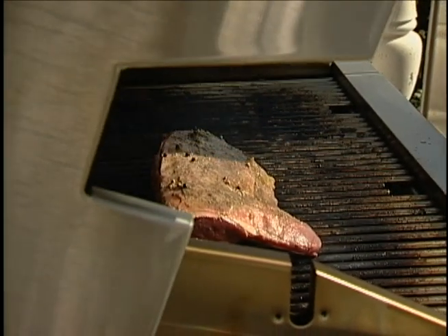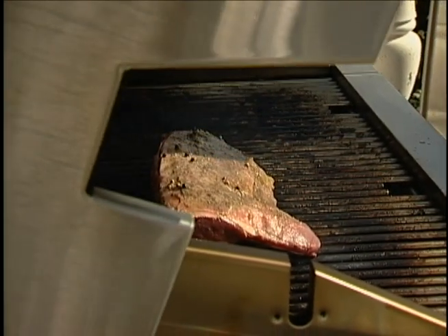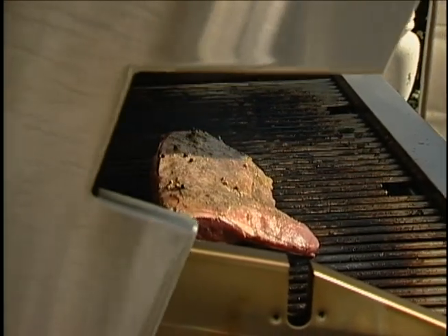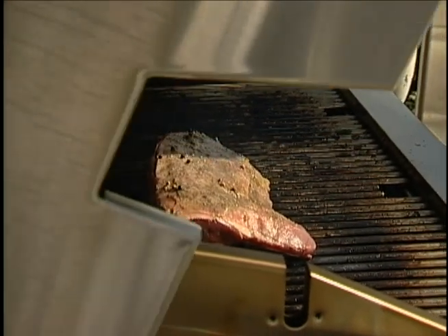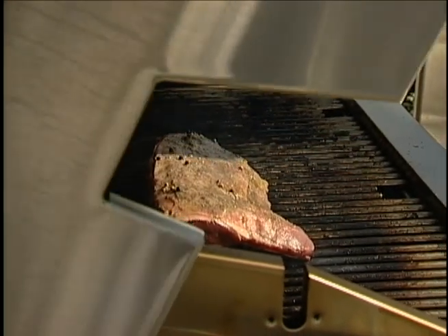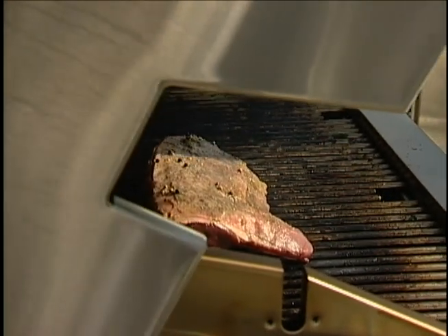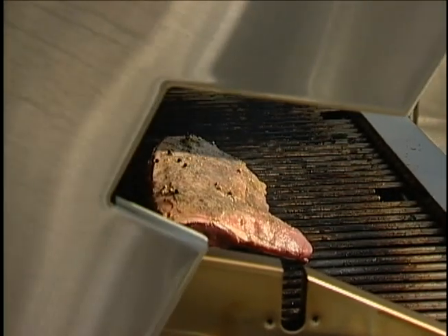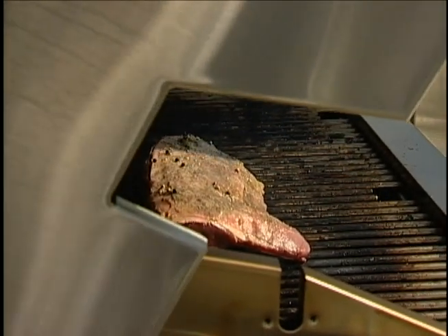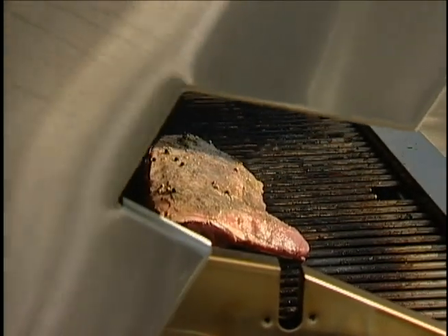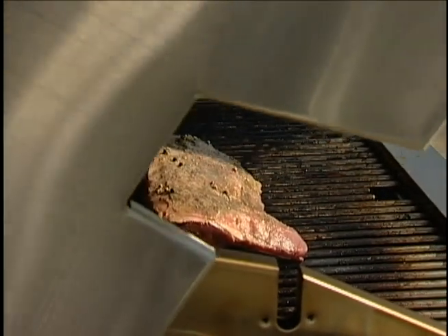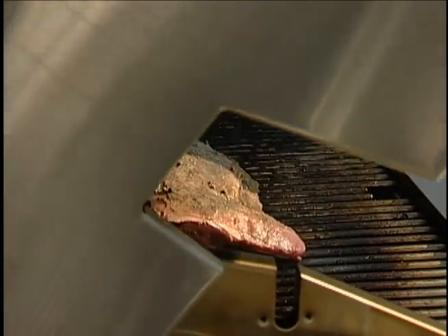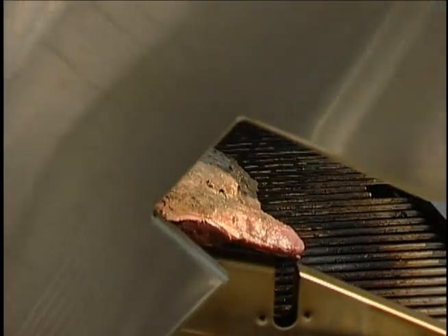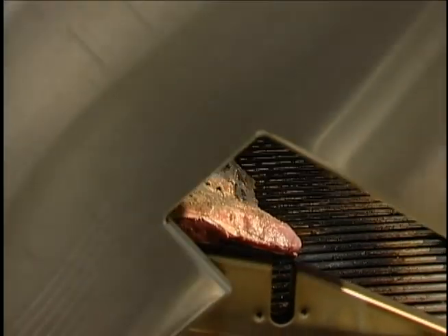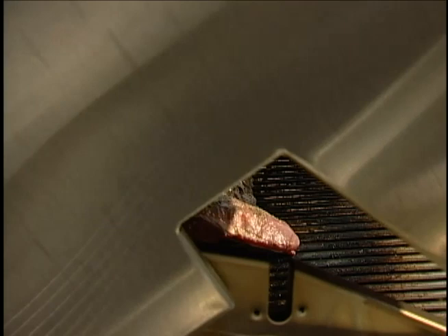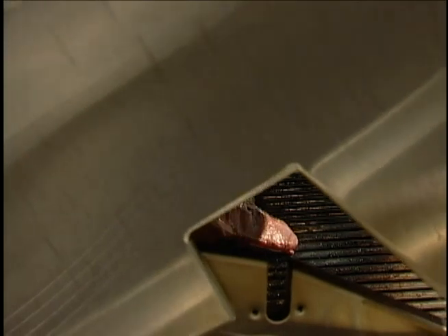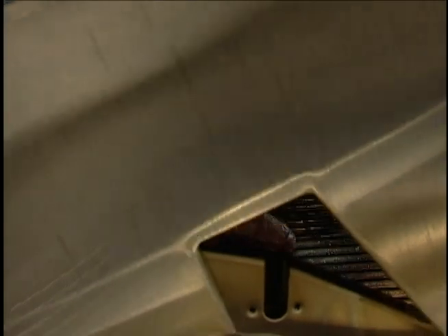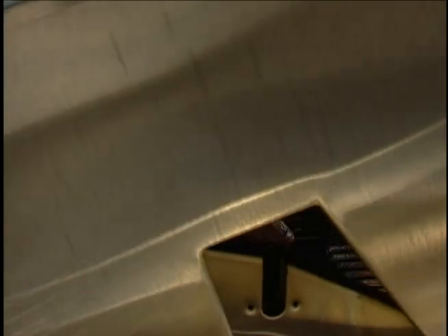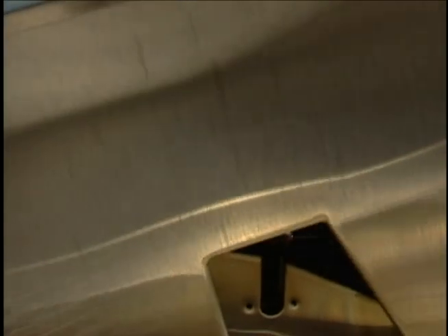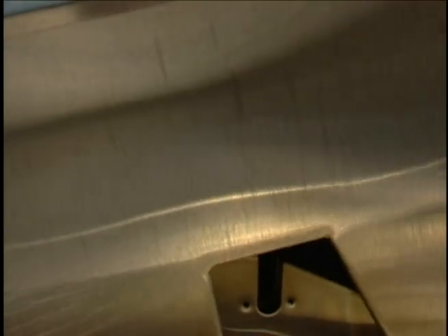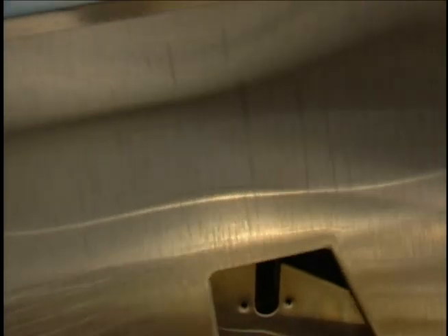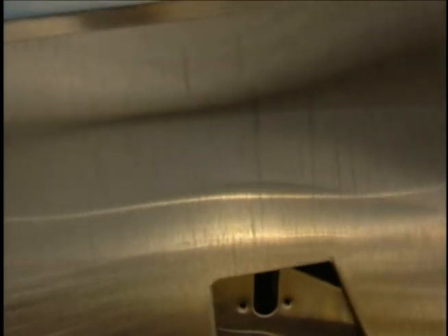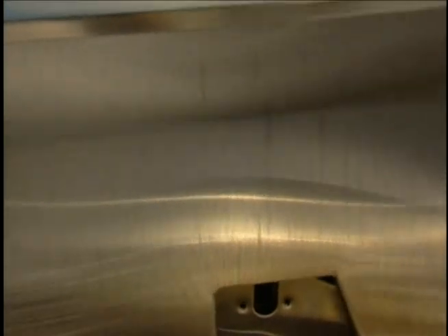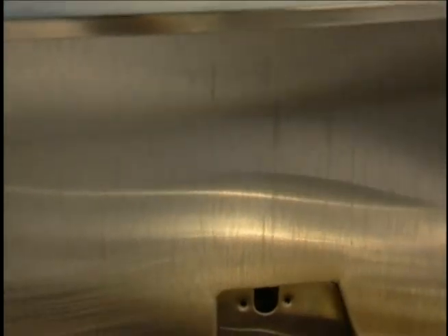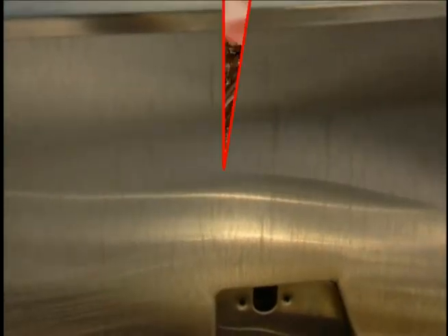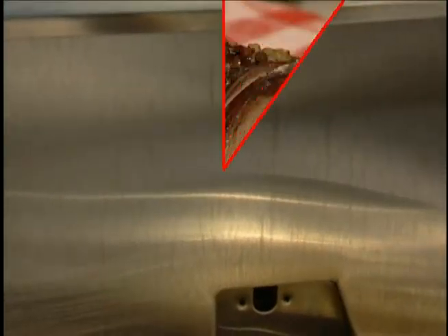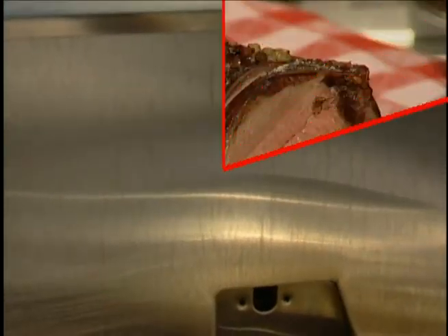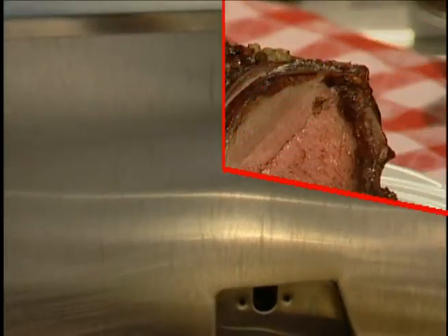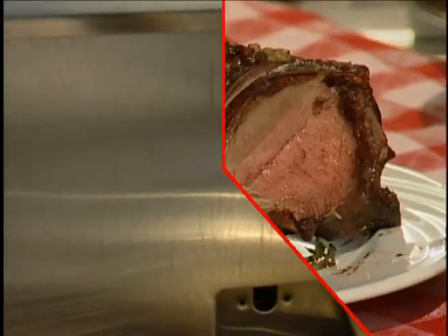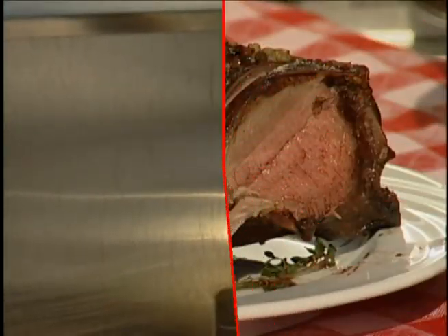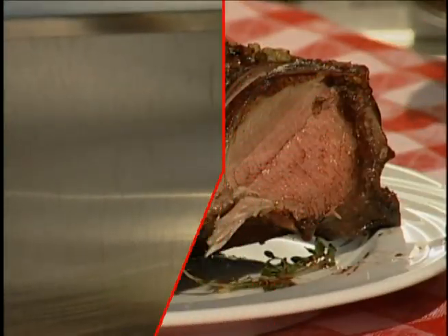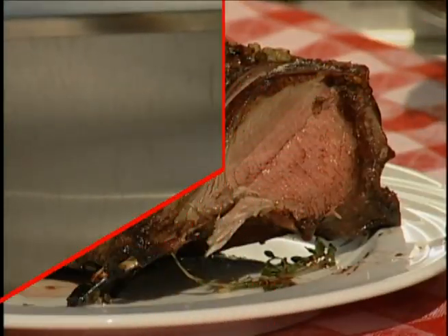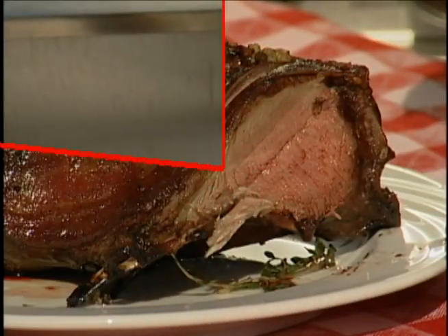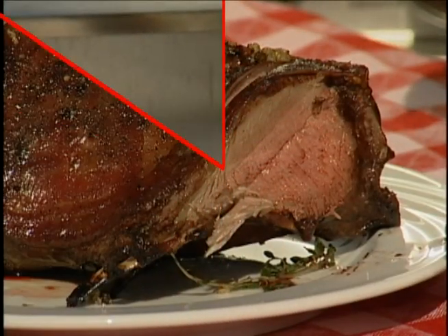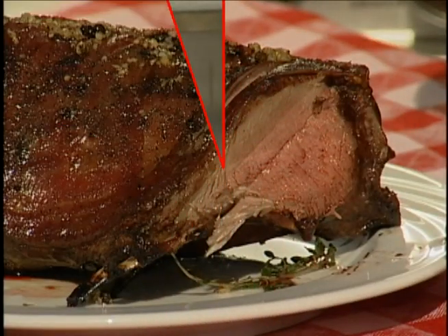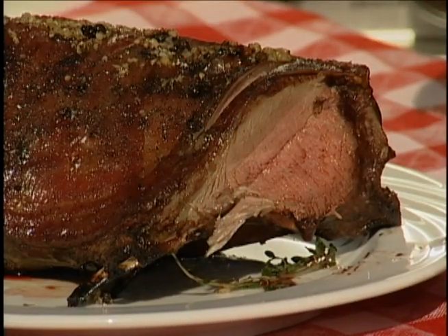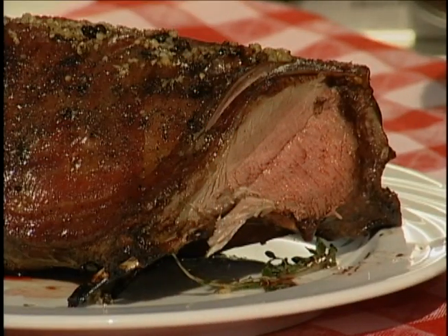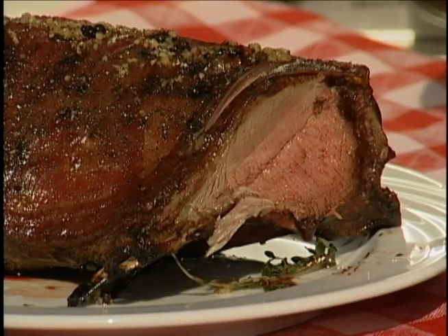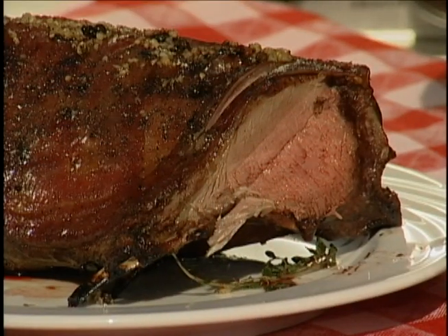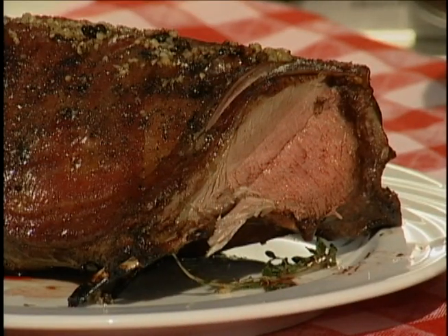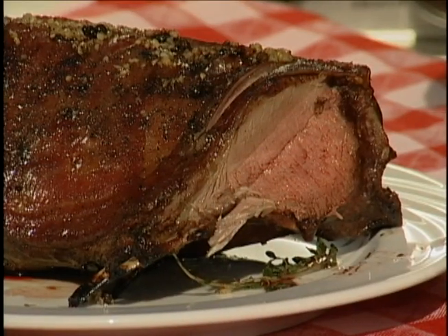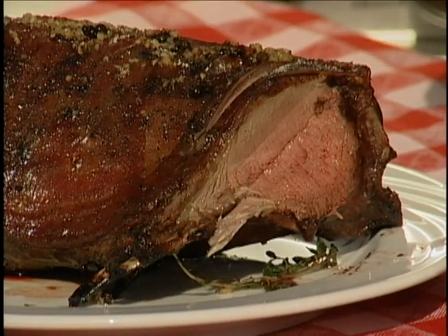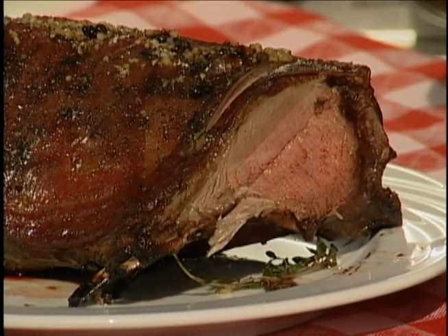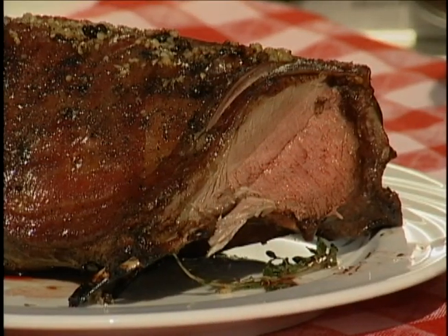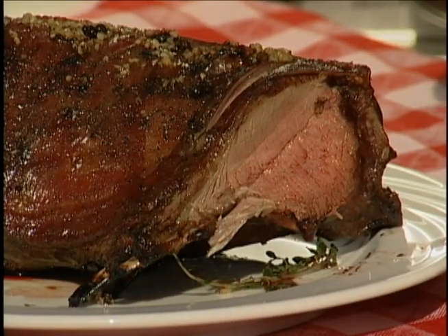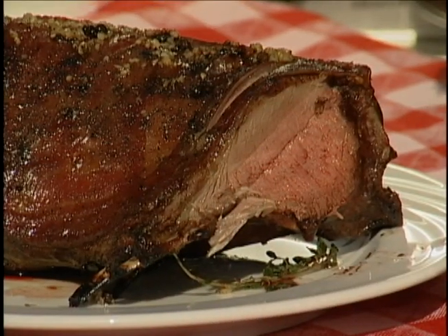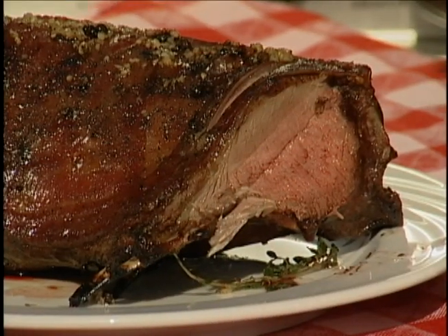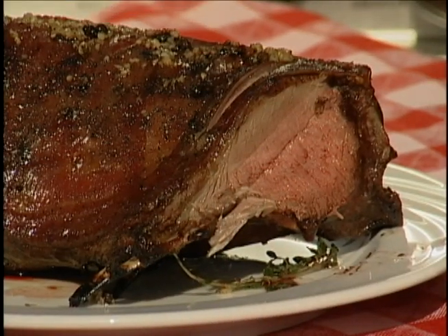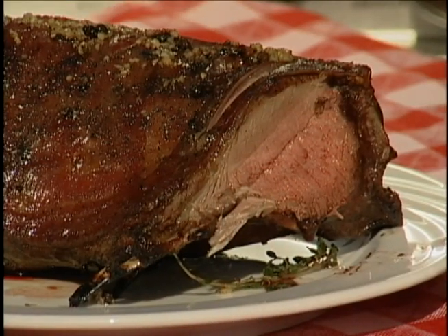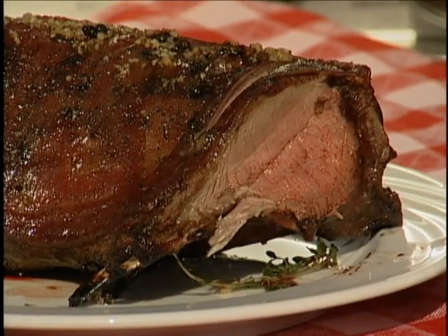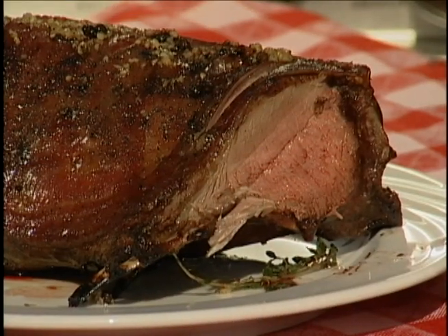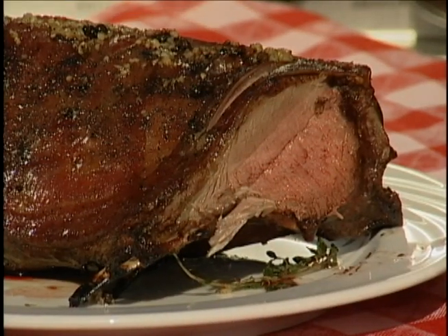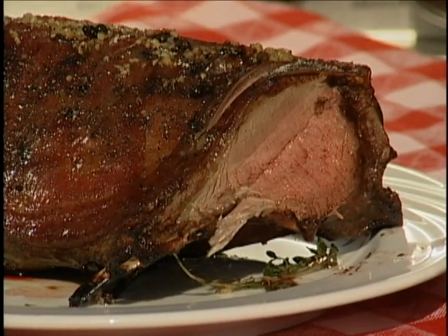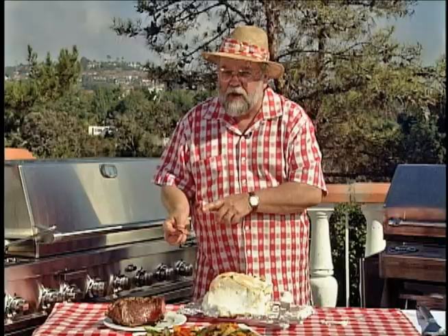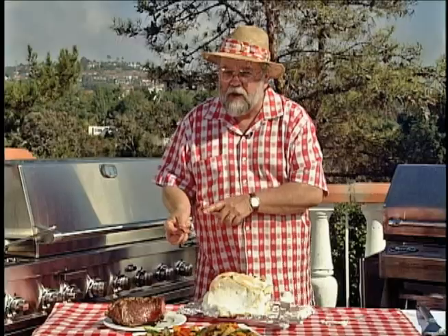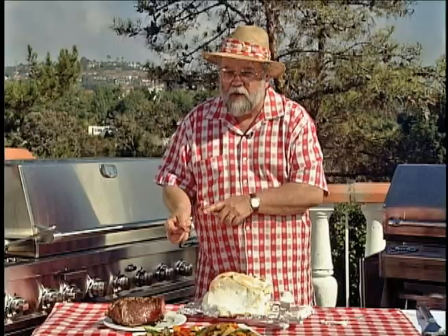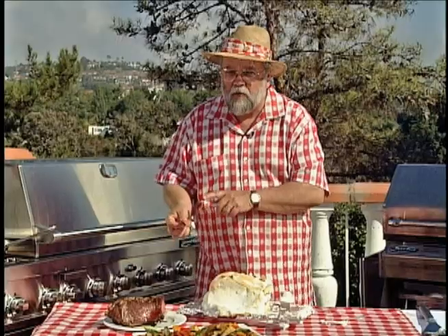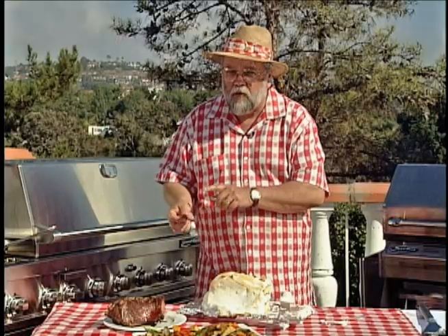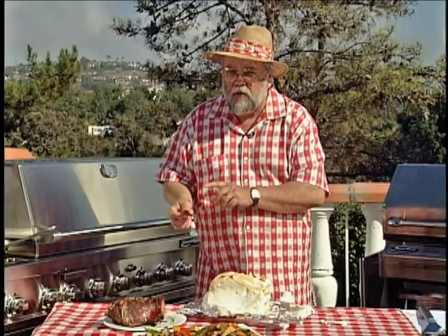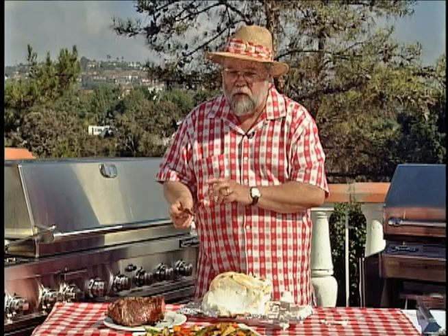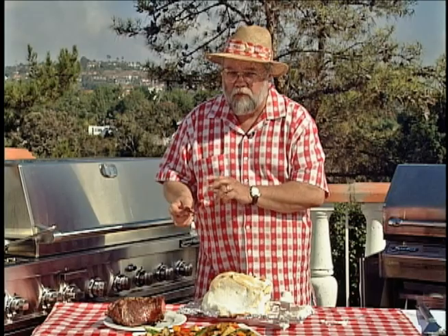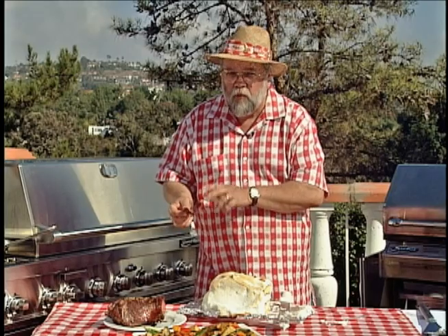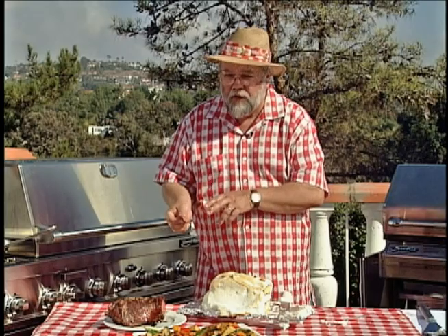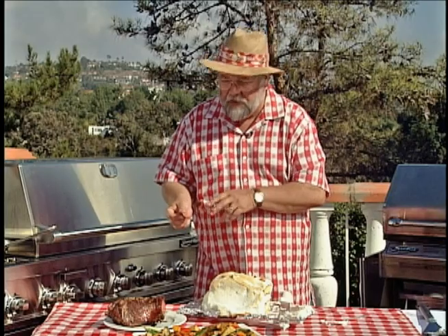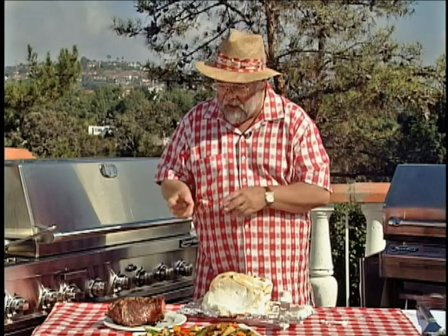We'll see you in a little while, Mr. Venison. Nice and pink — that's where you want venison. You don't want it medium or well done.